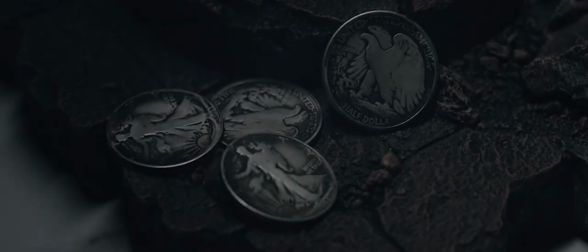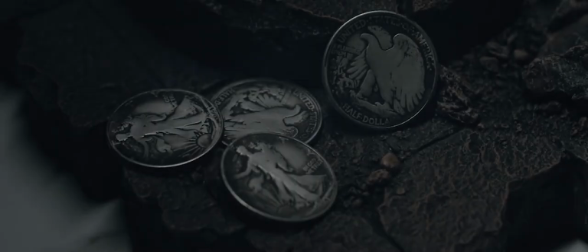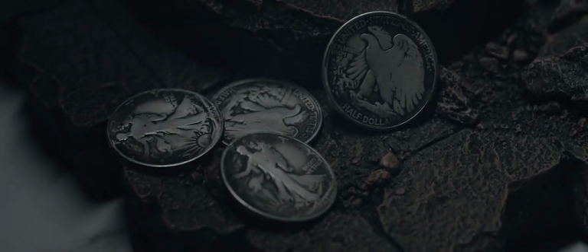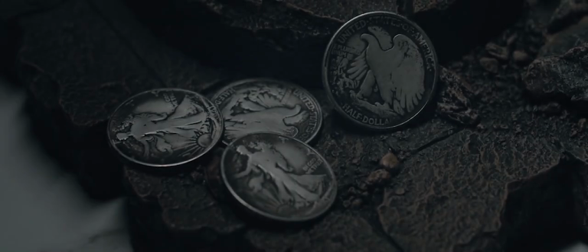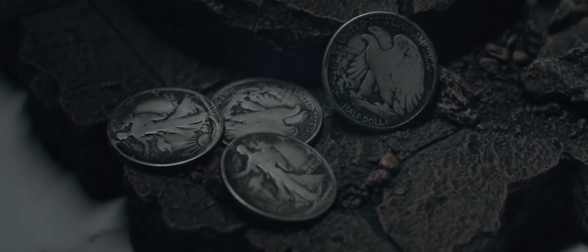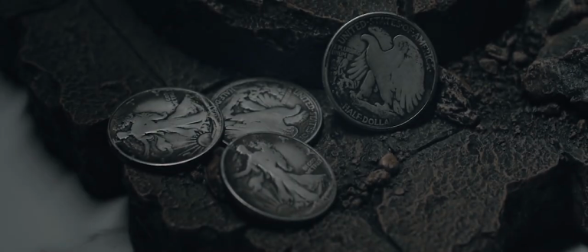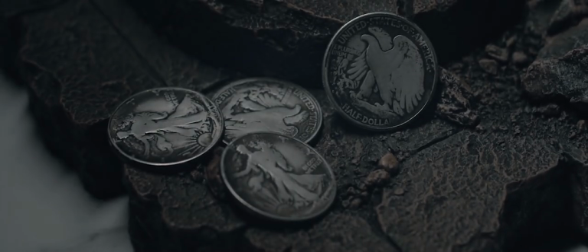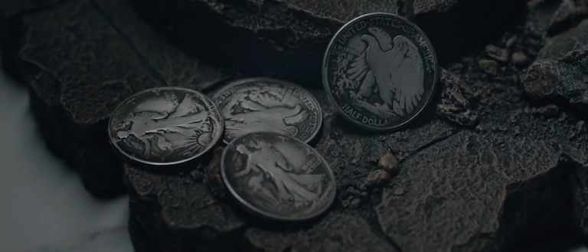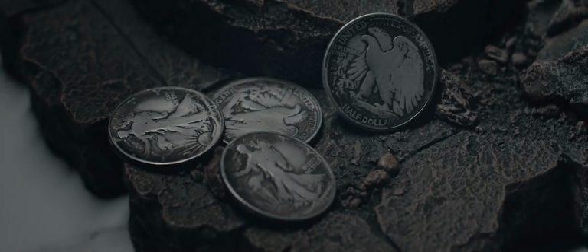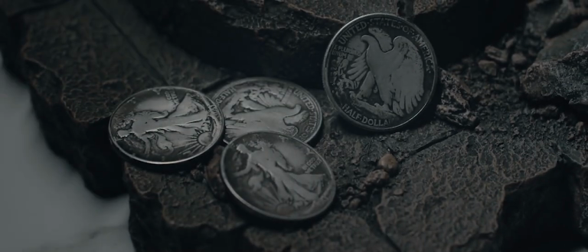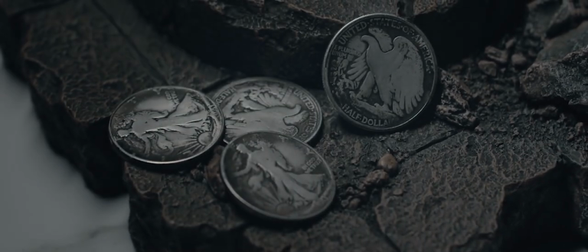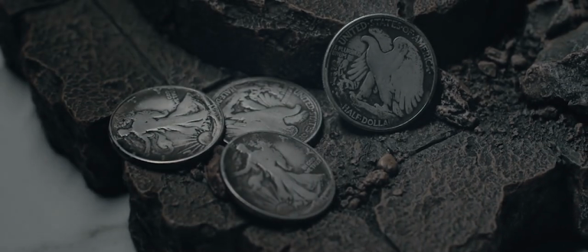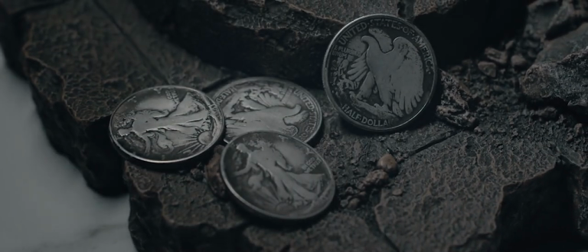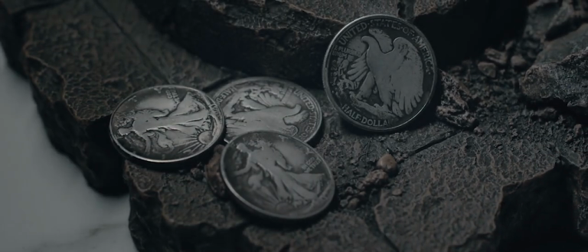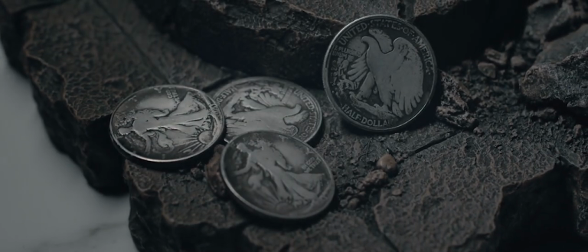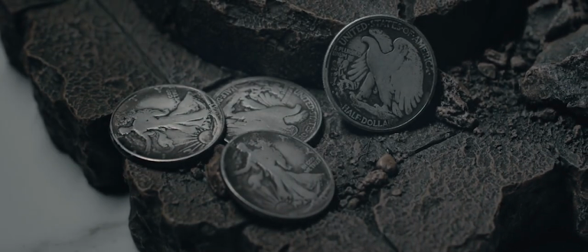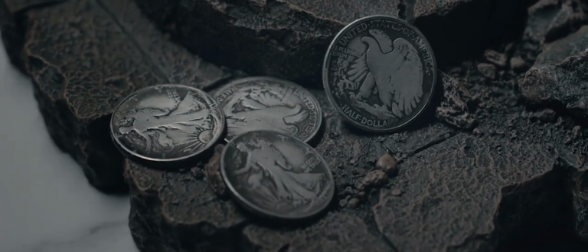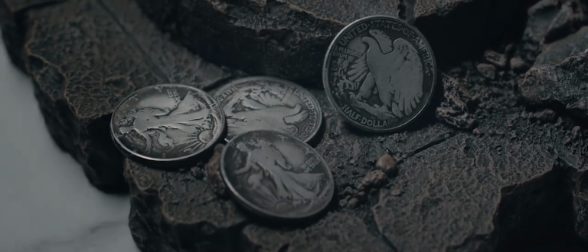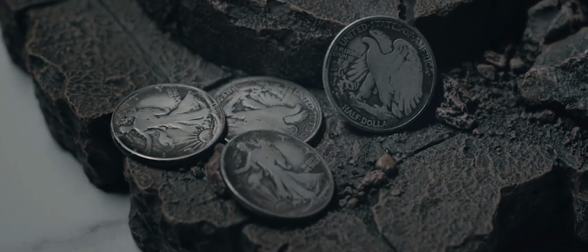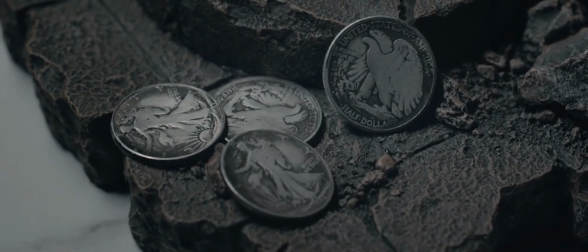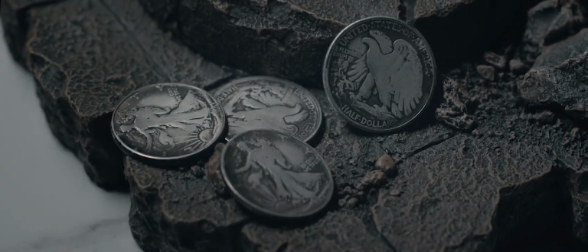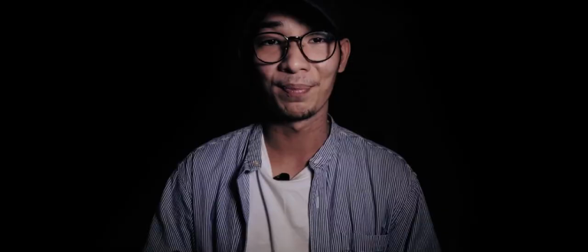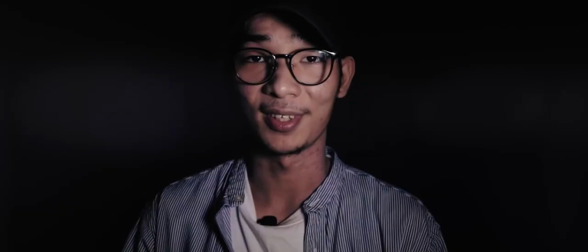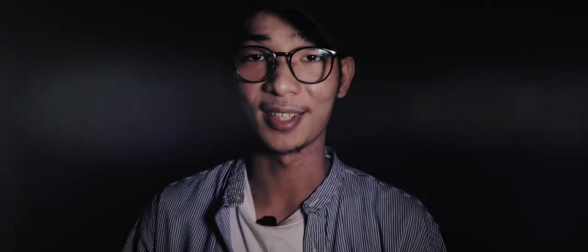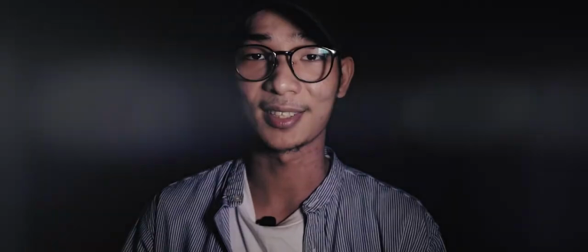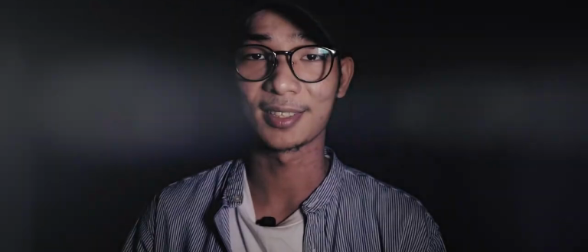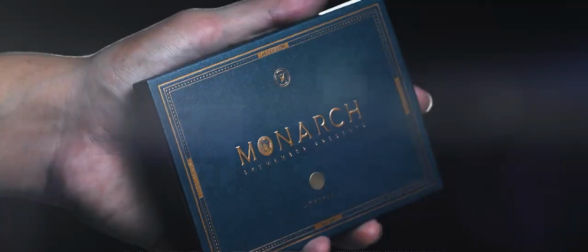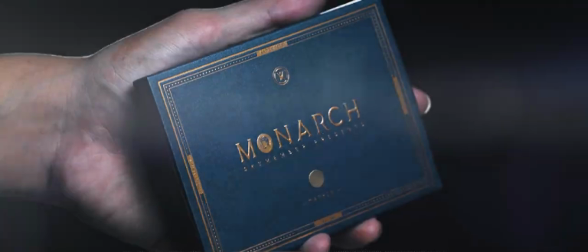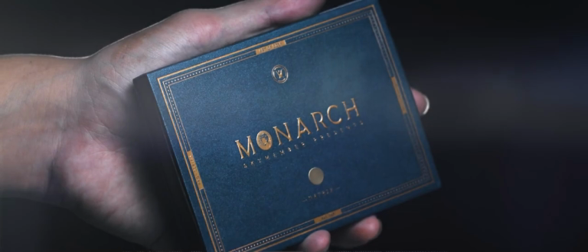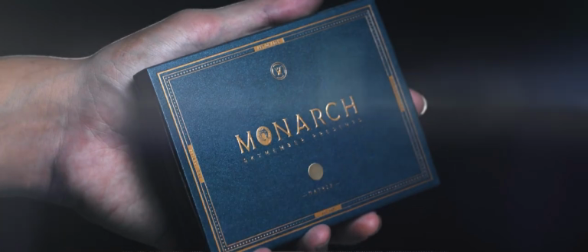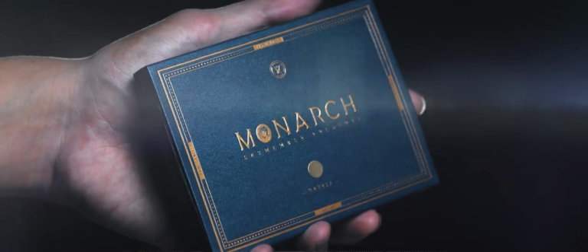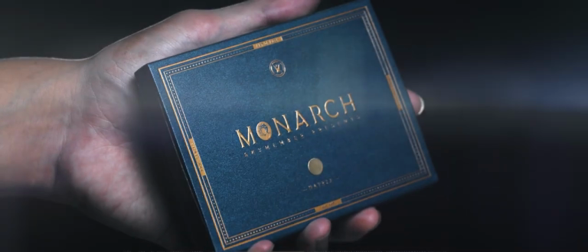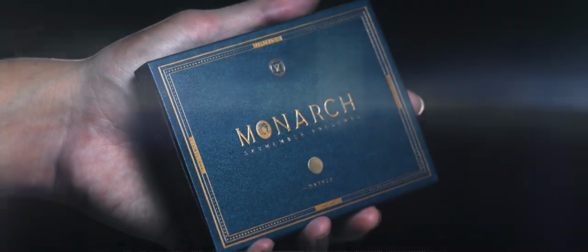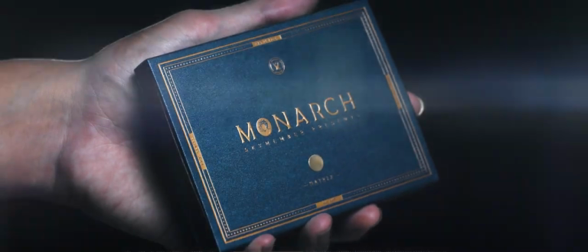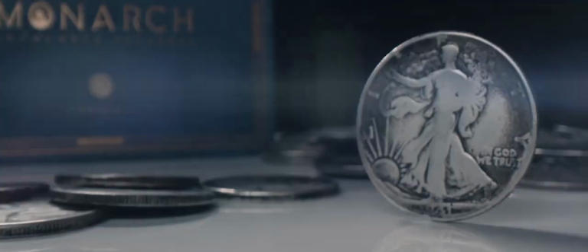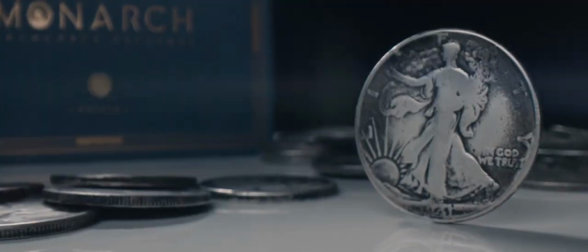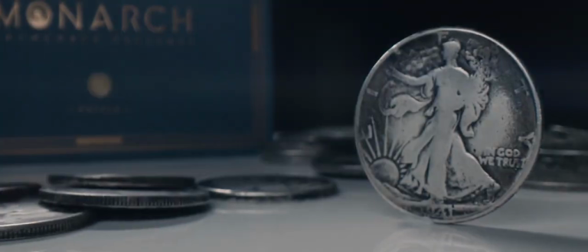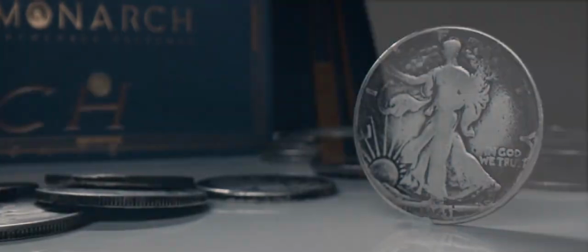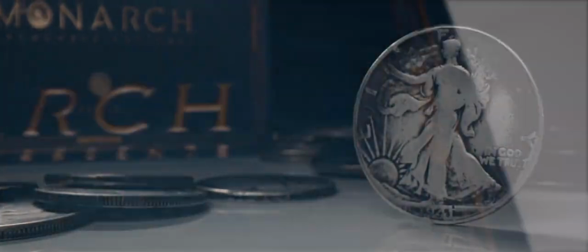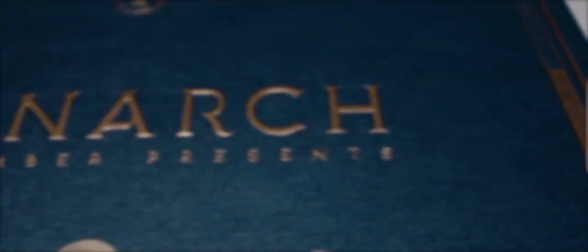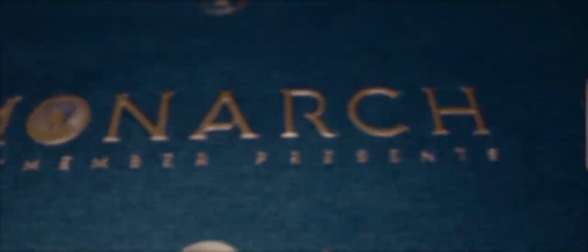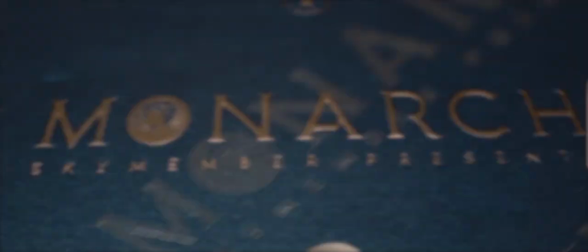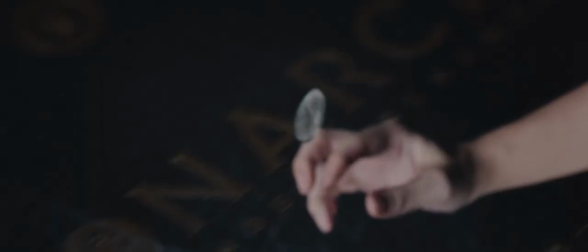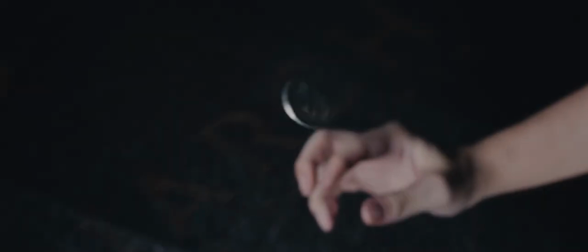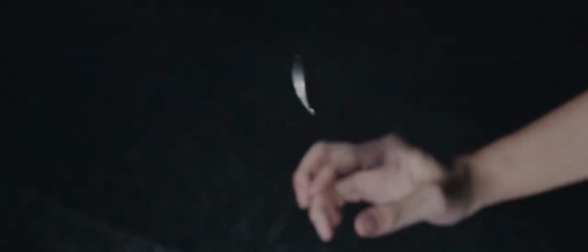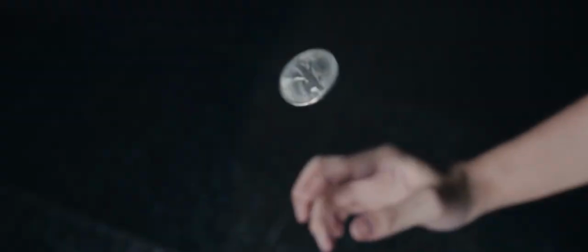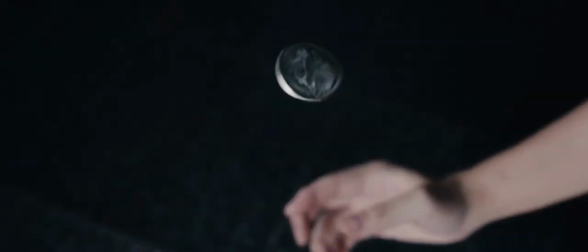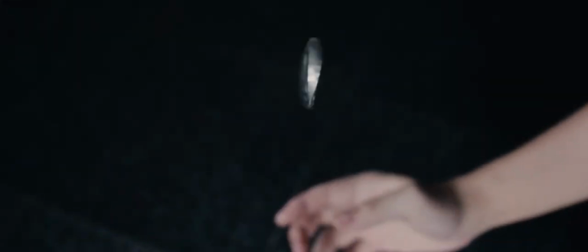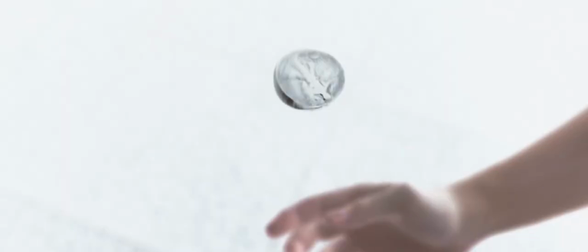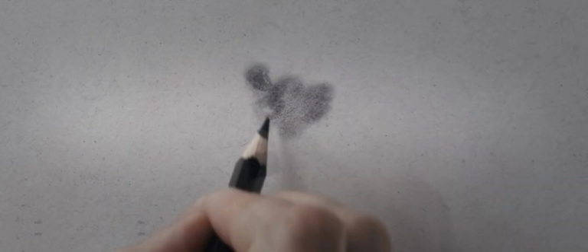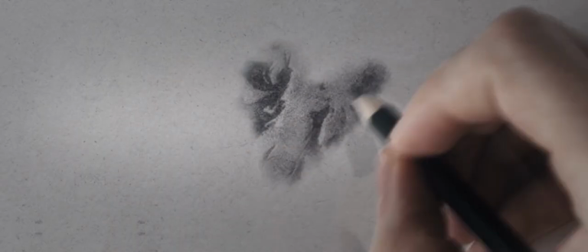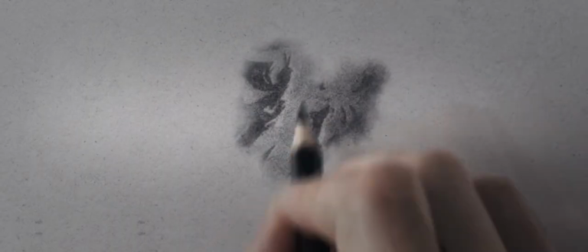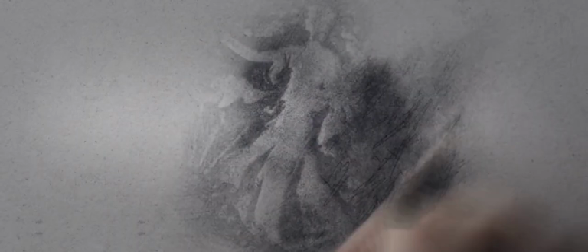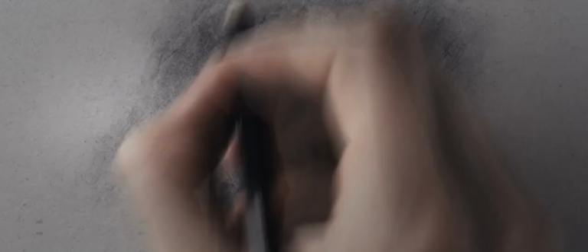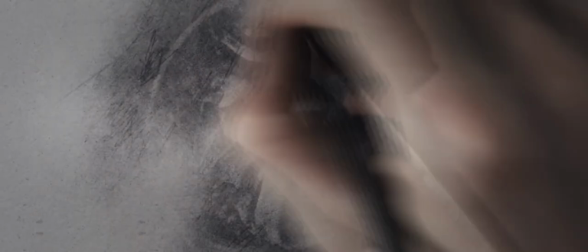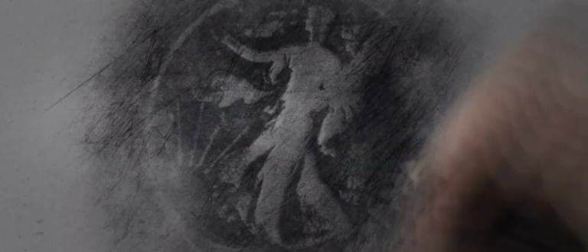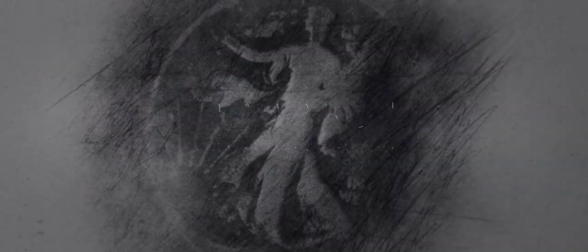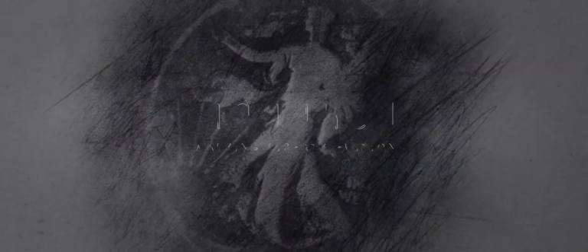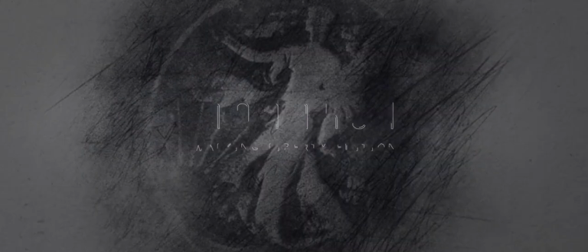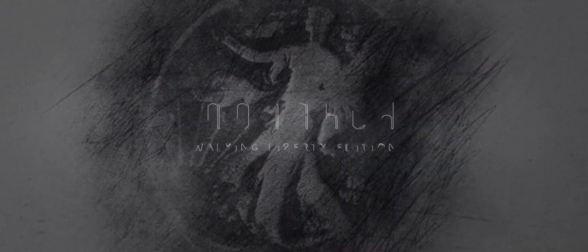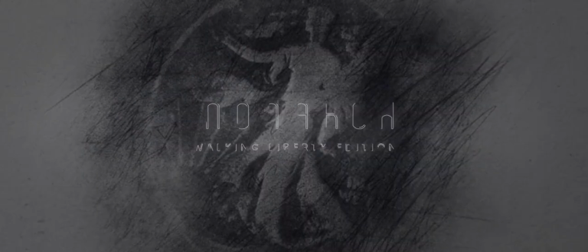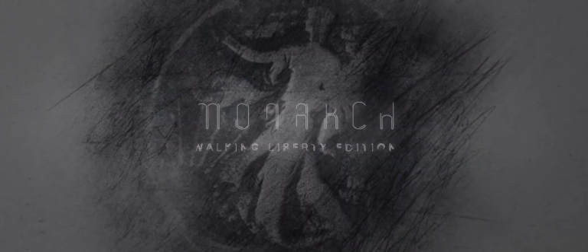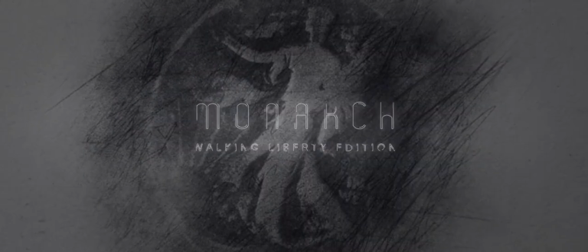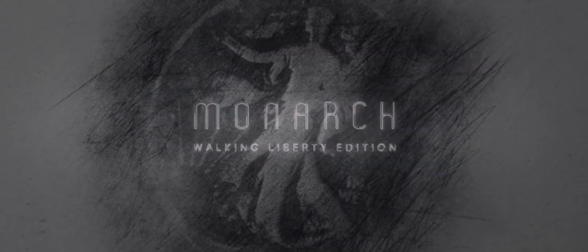This is something you guys have been asking for. This is Monarchs Walking Liberty edition. Get yours now worldwide.